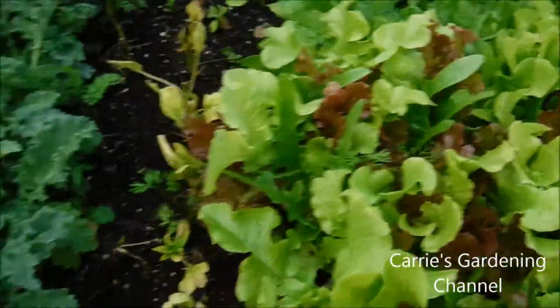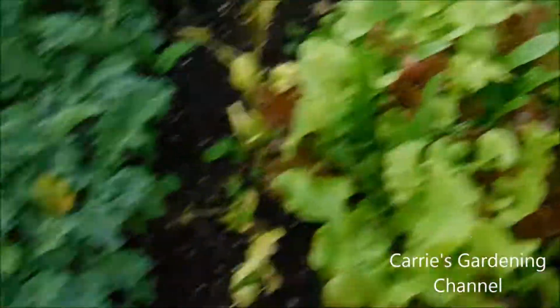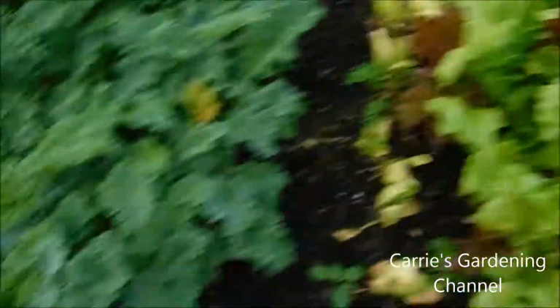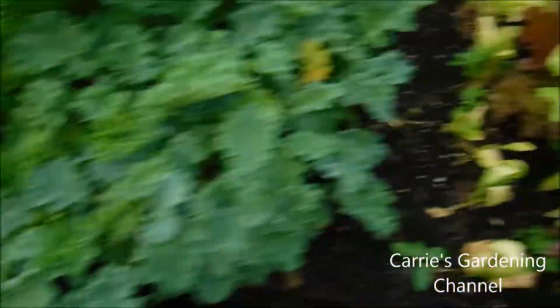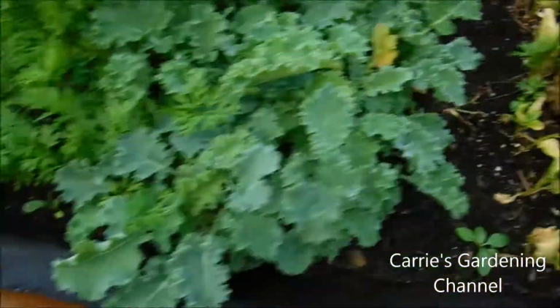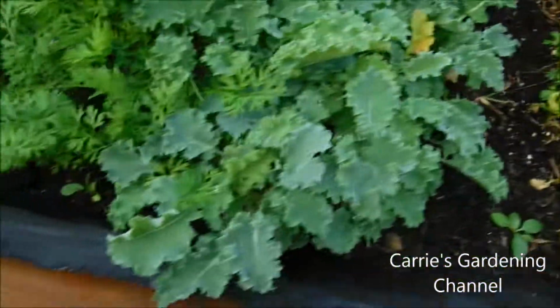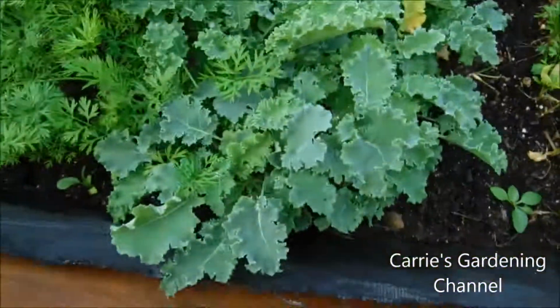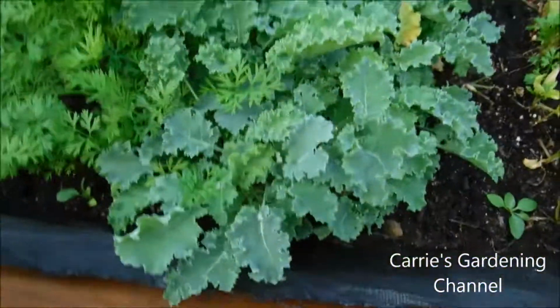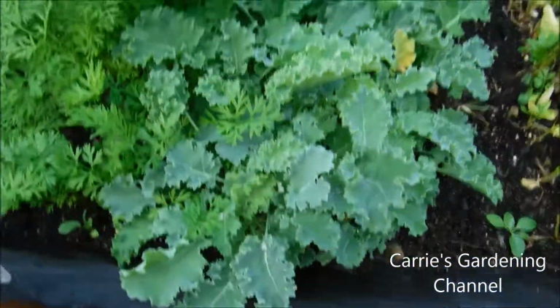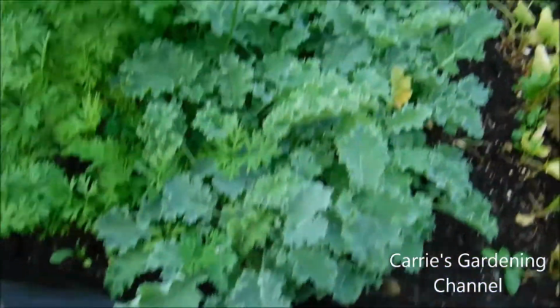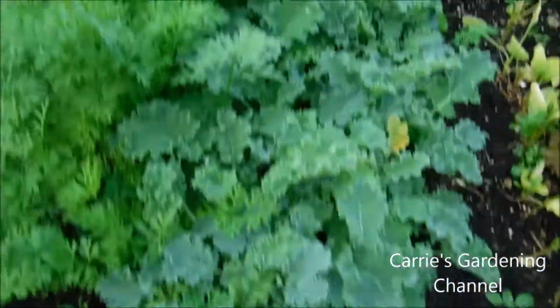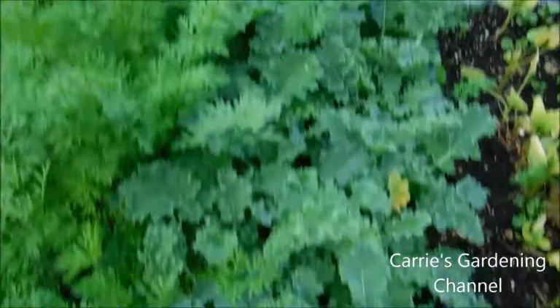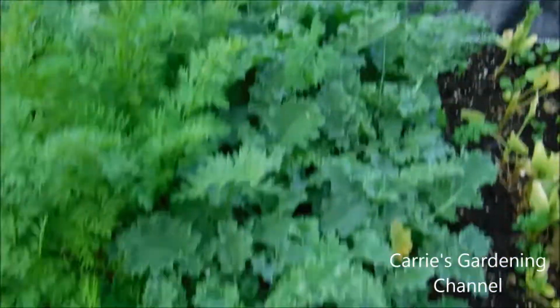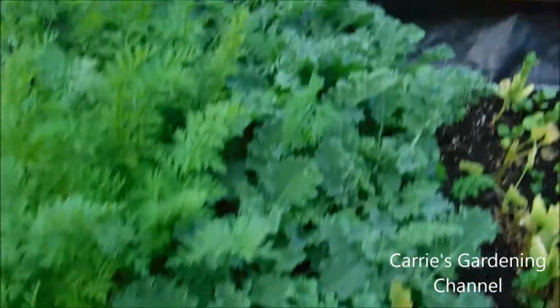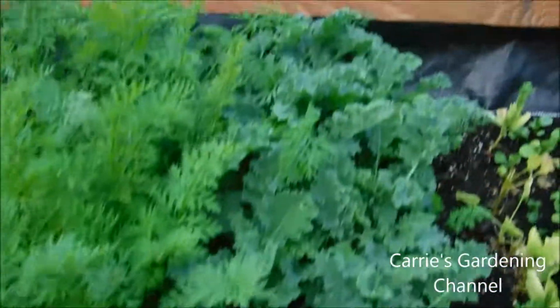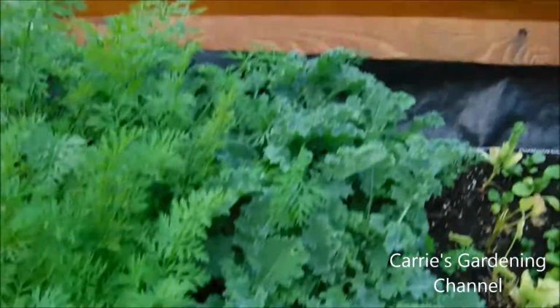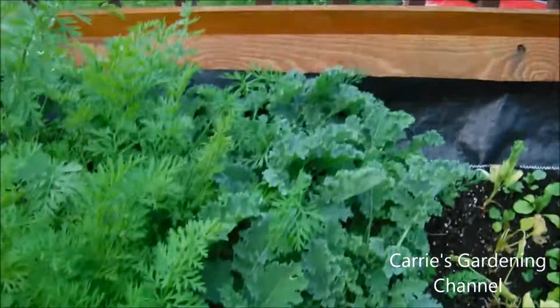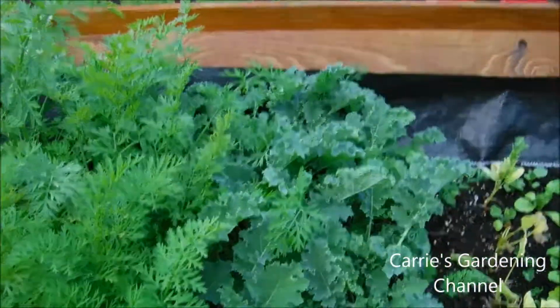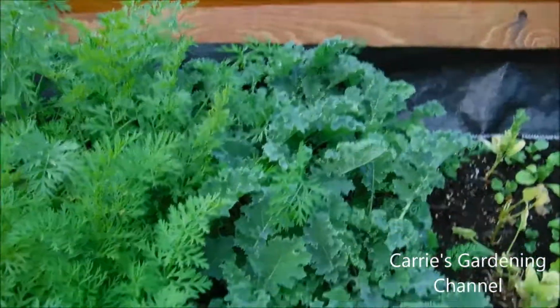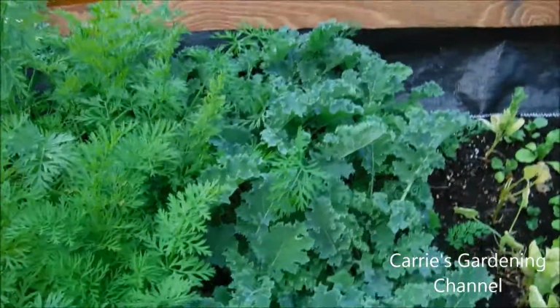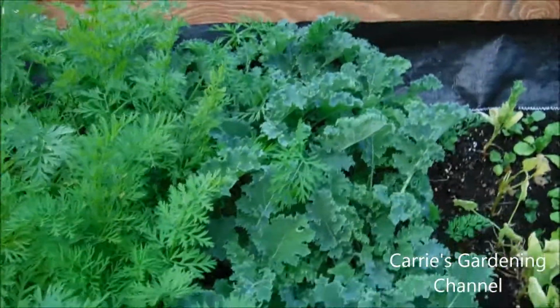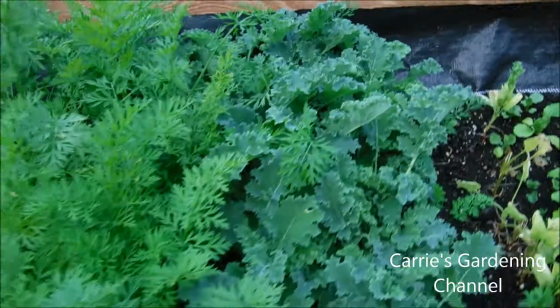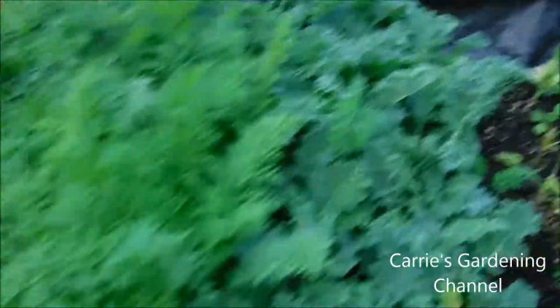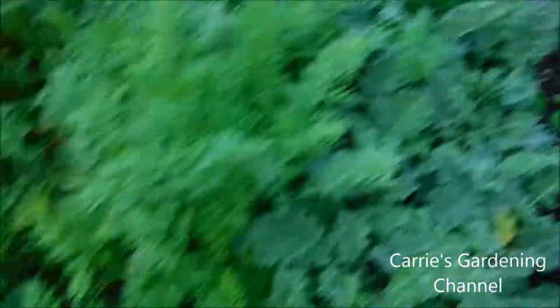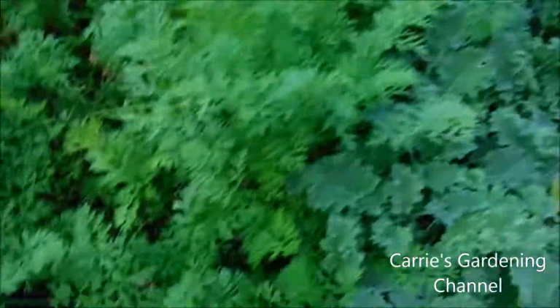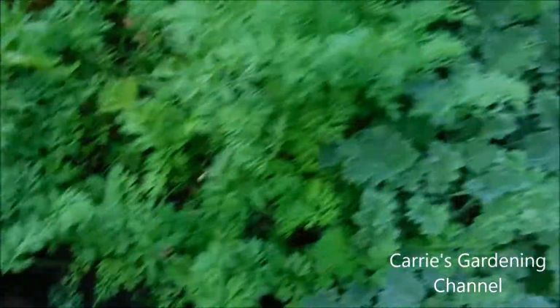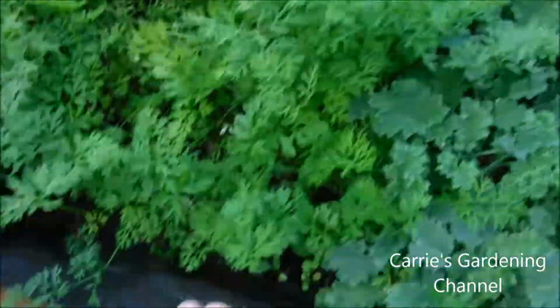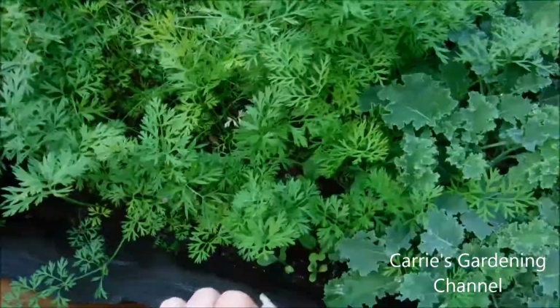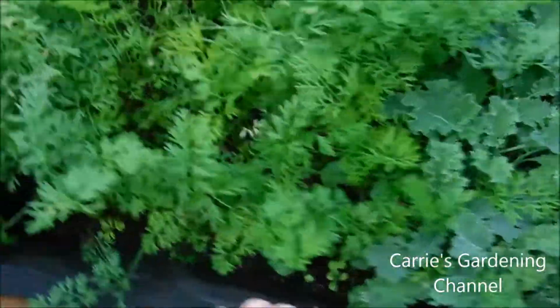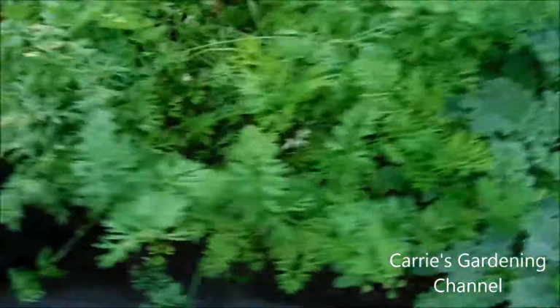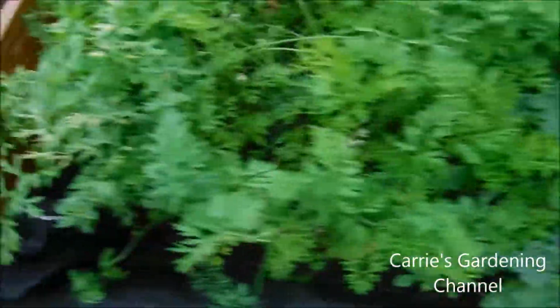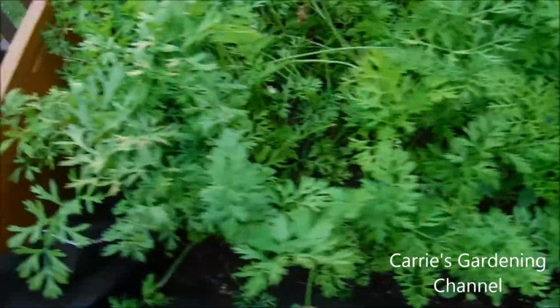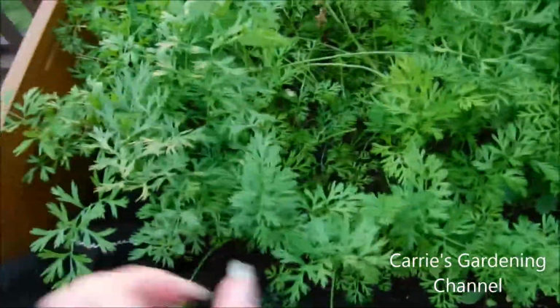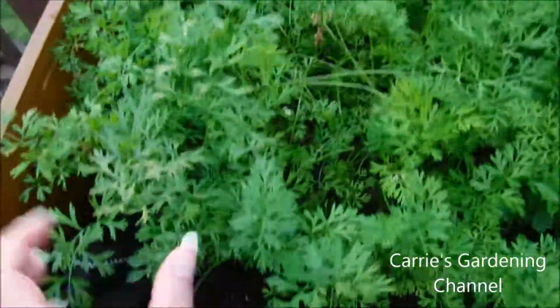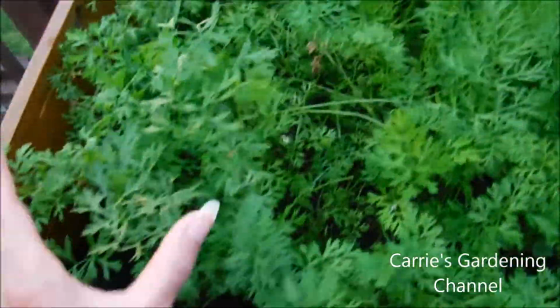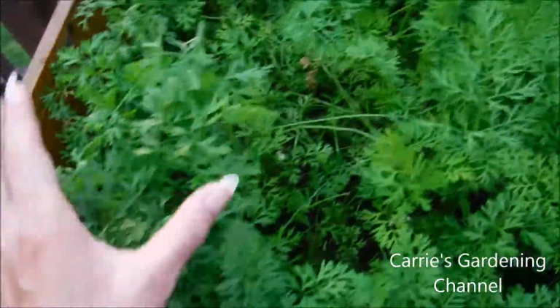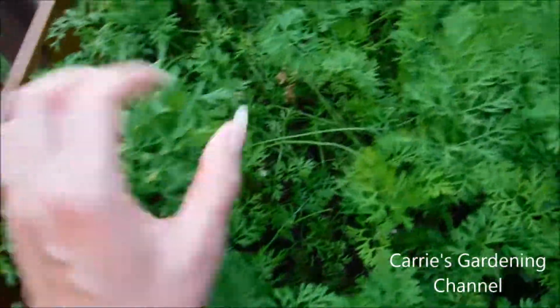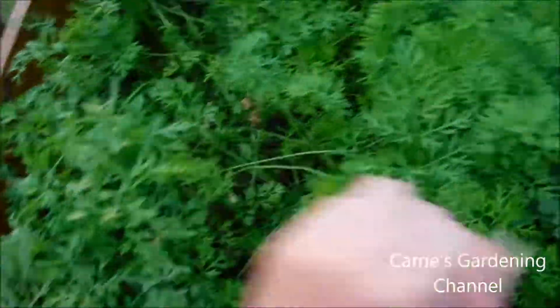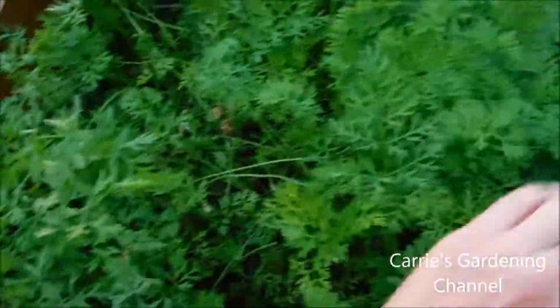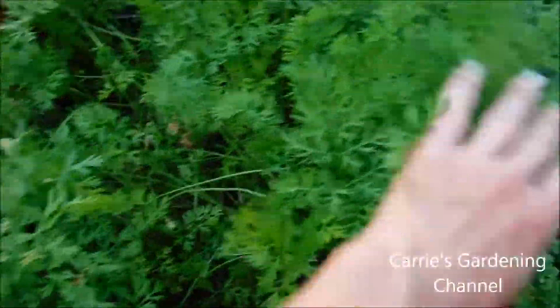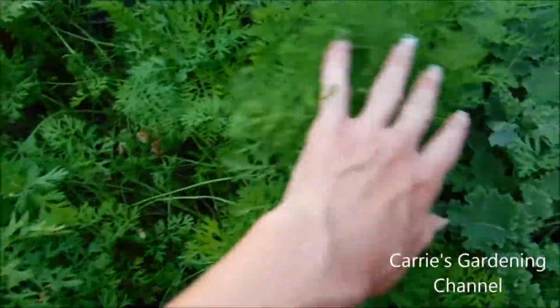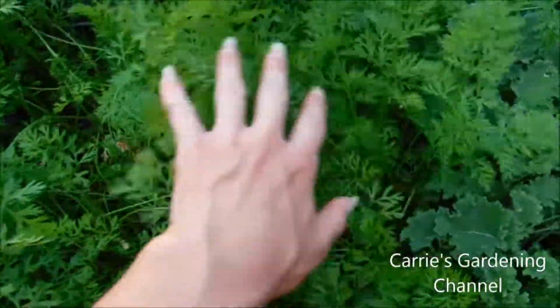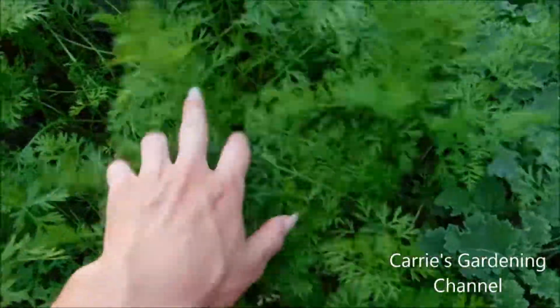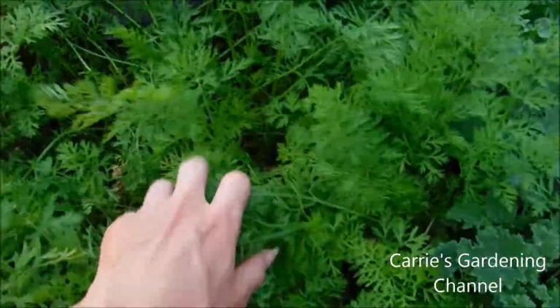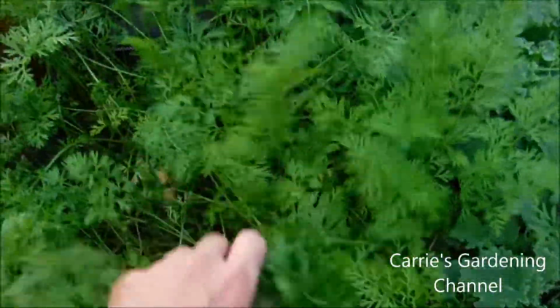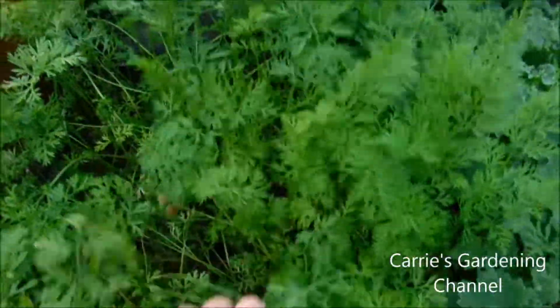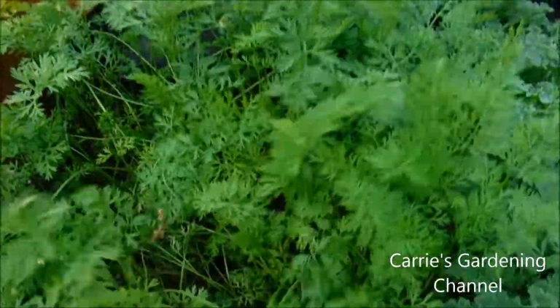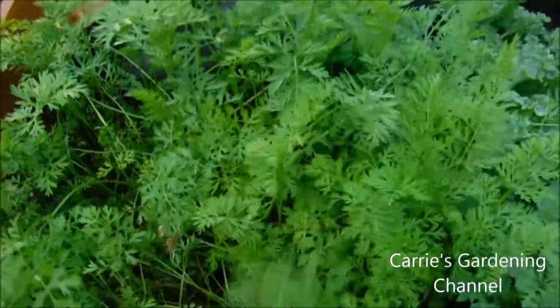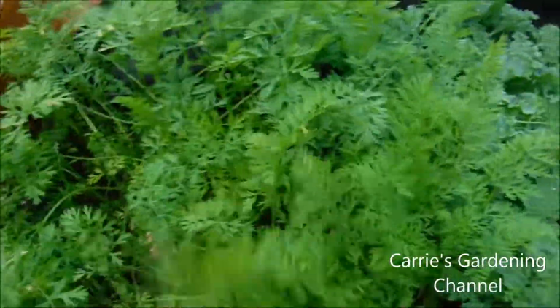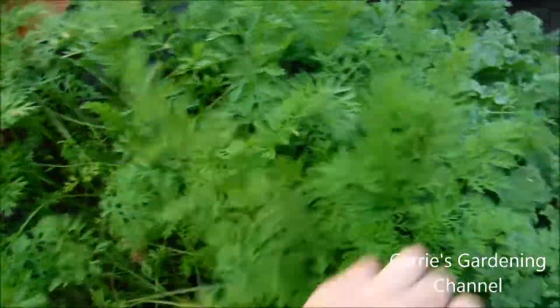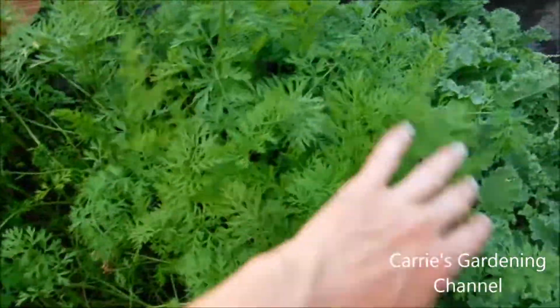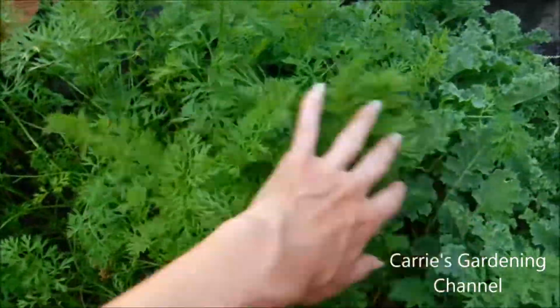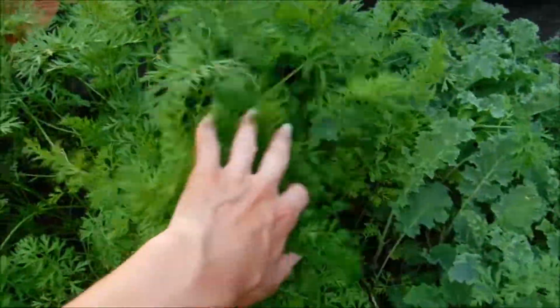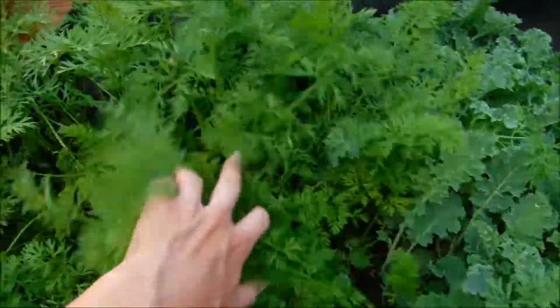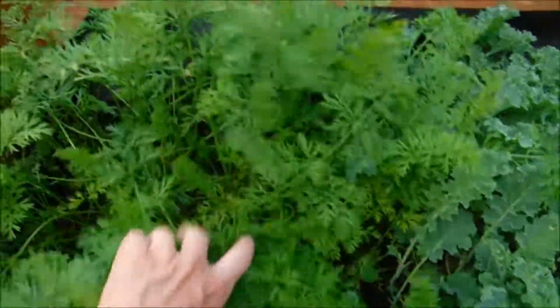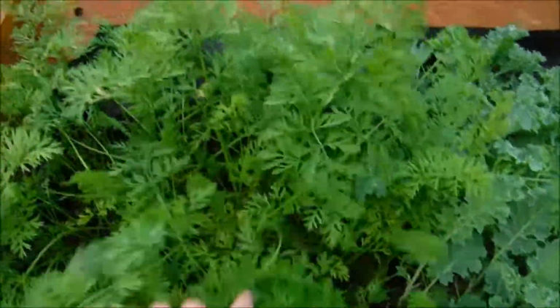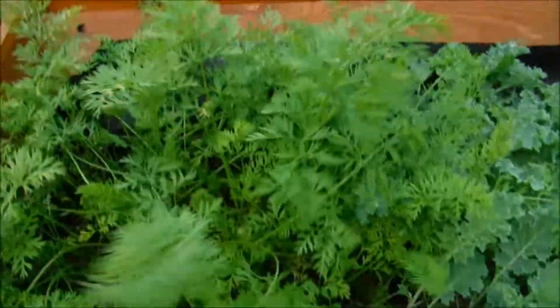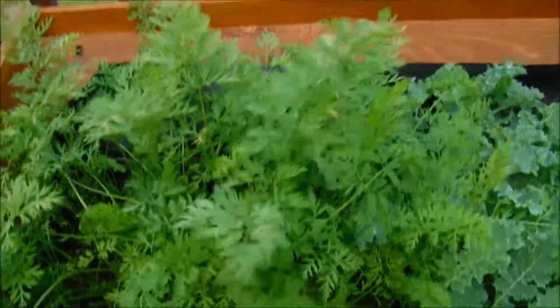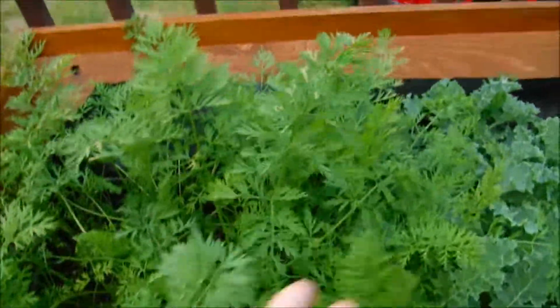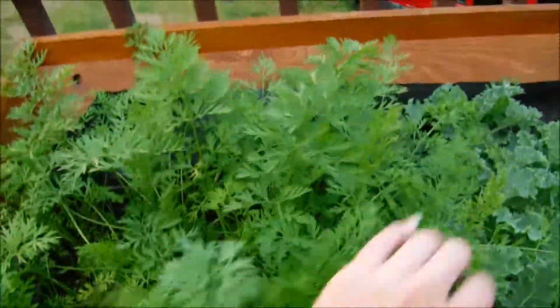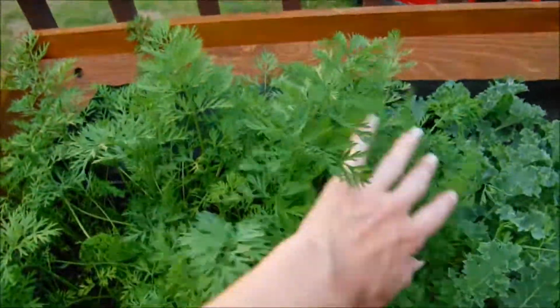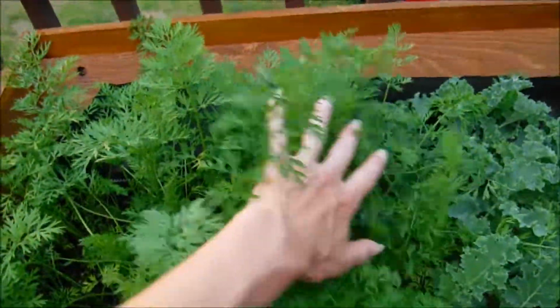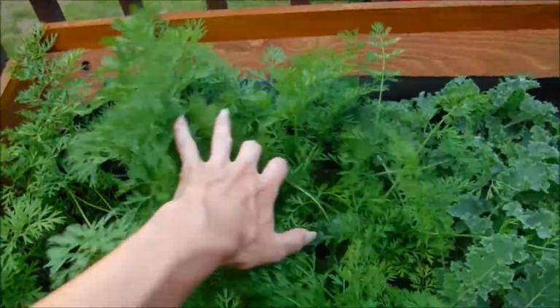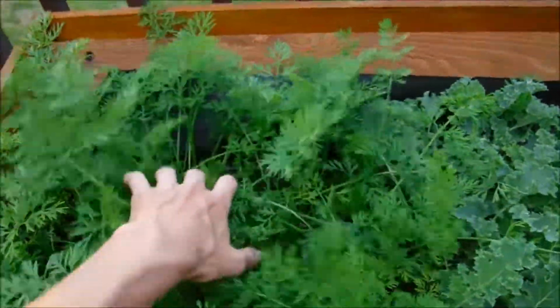And the kale is ready to pick again. My carrots are over here growing since they've been thinned.